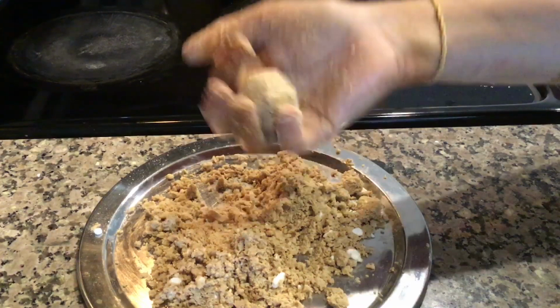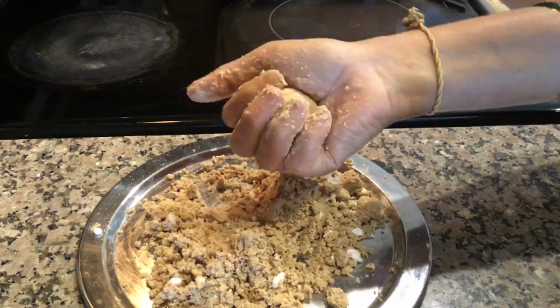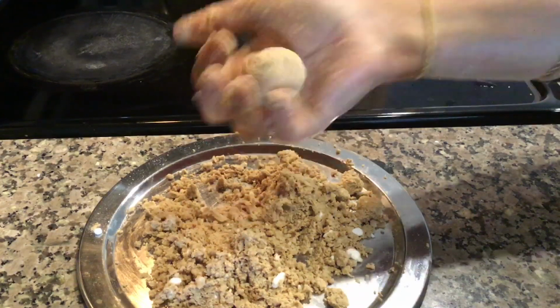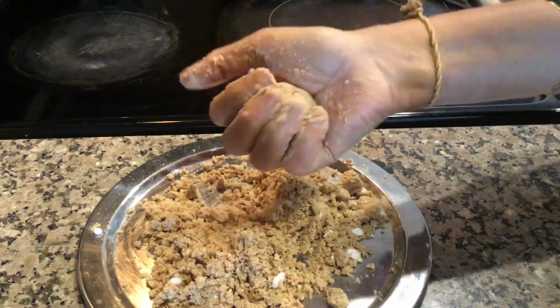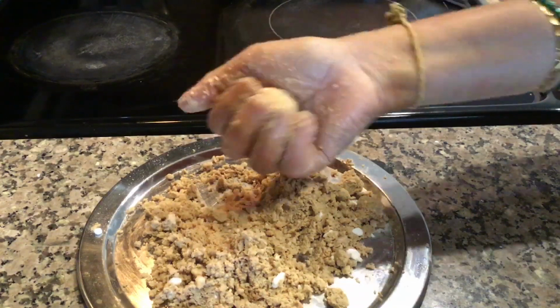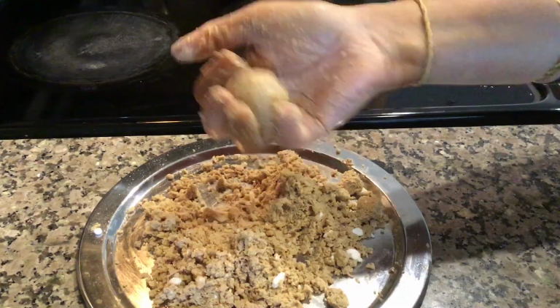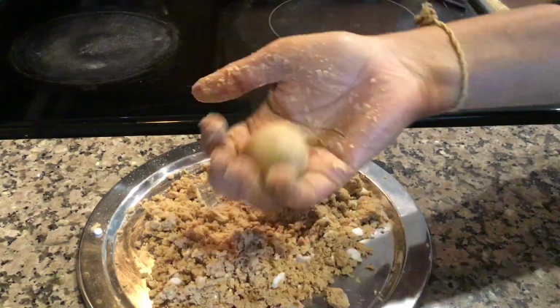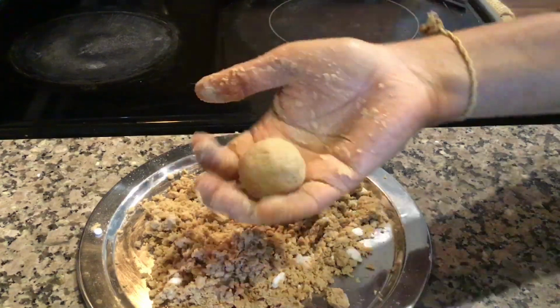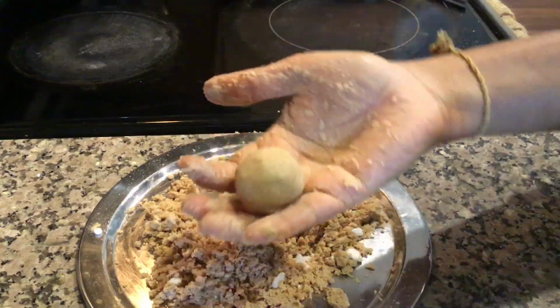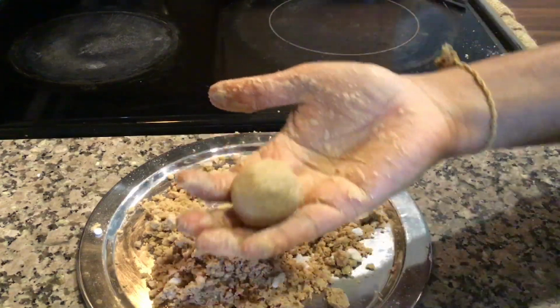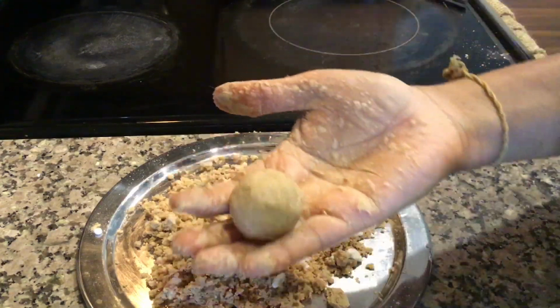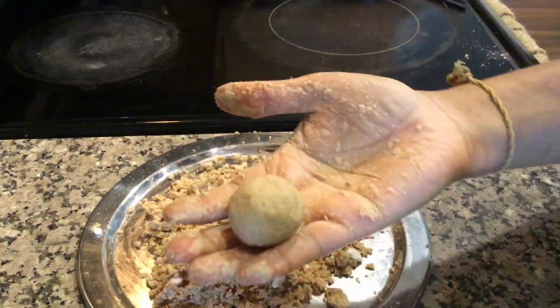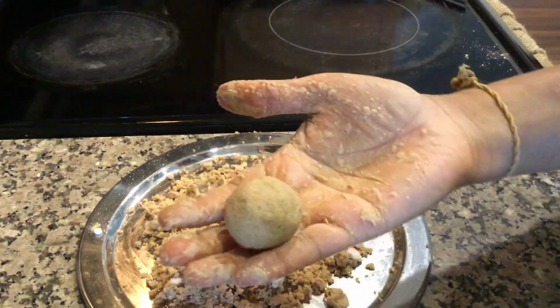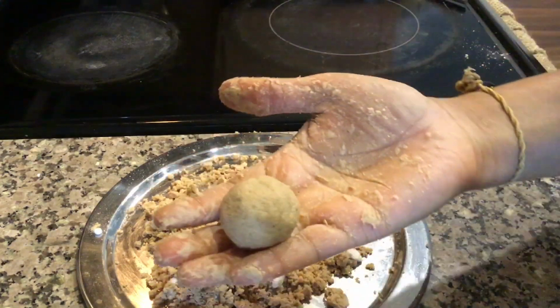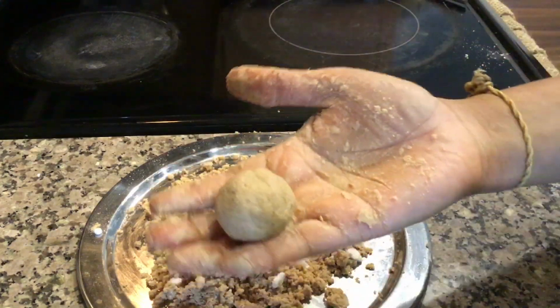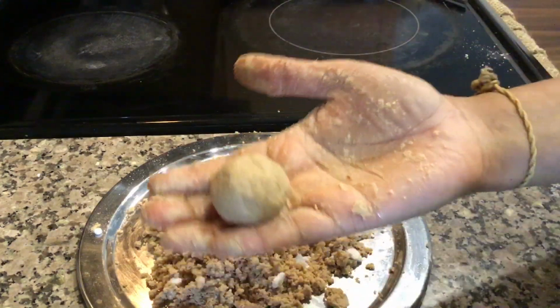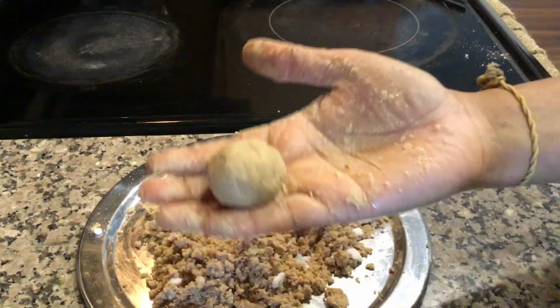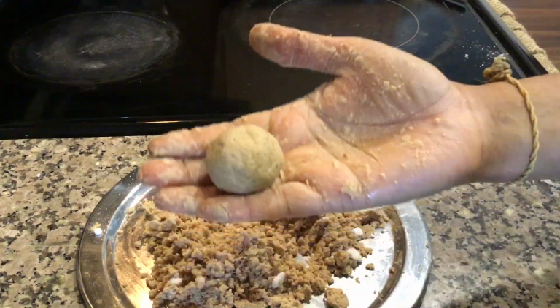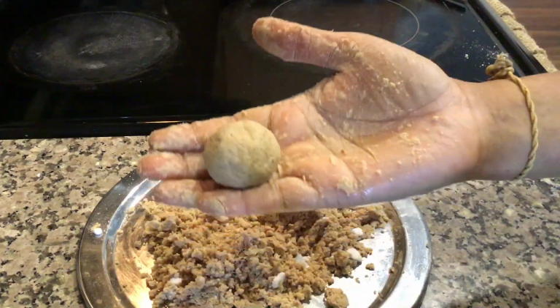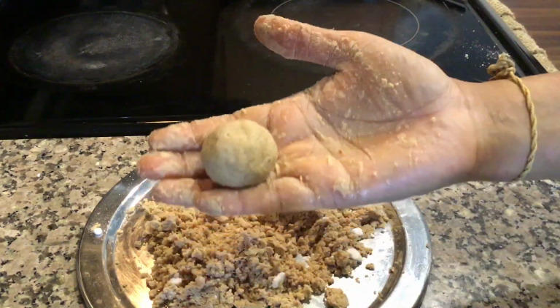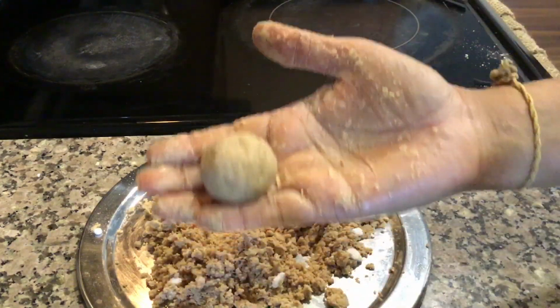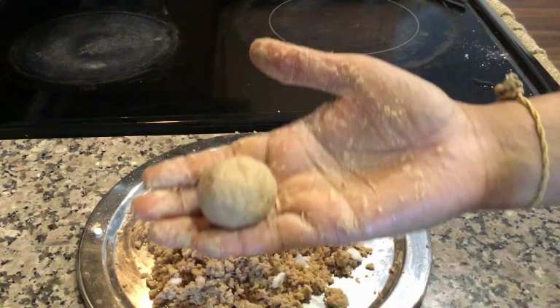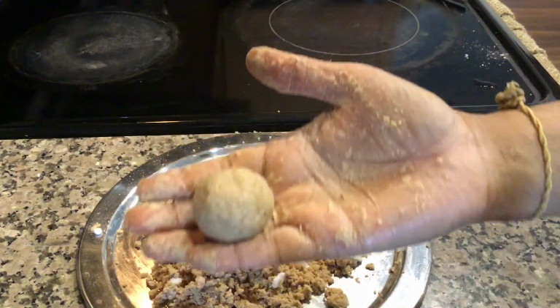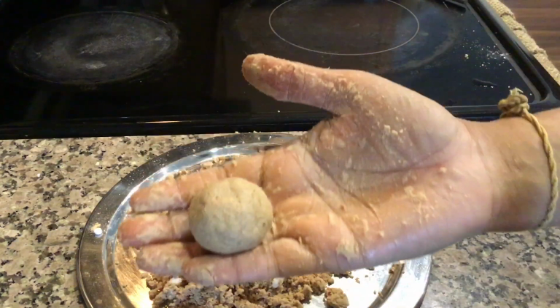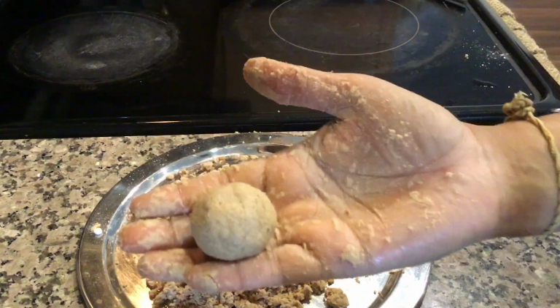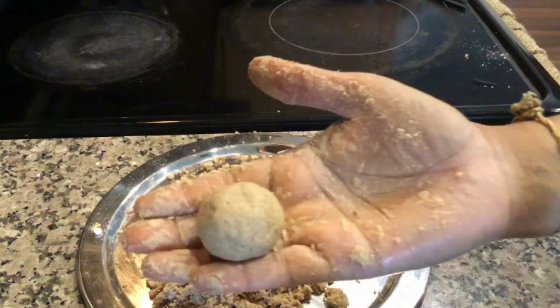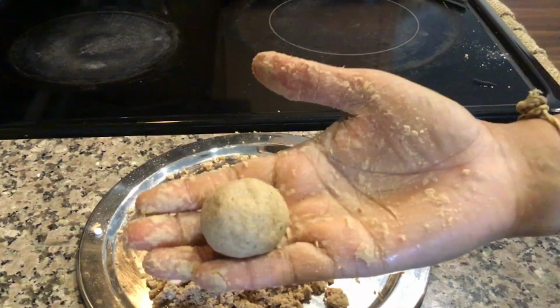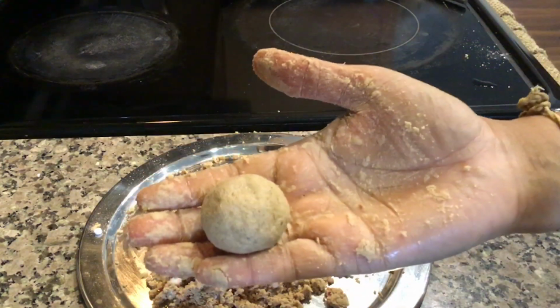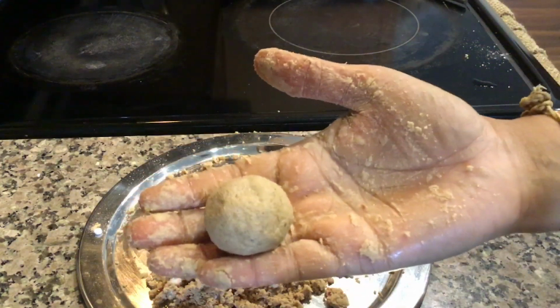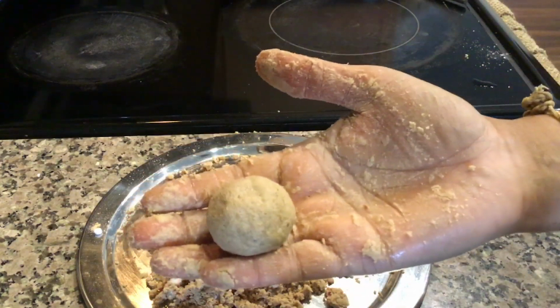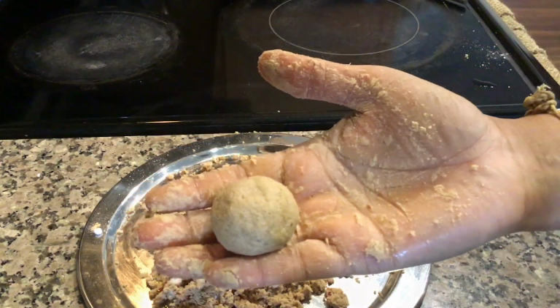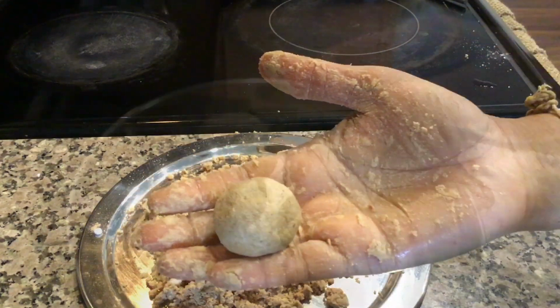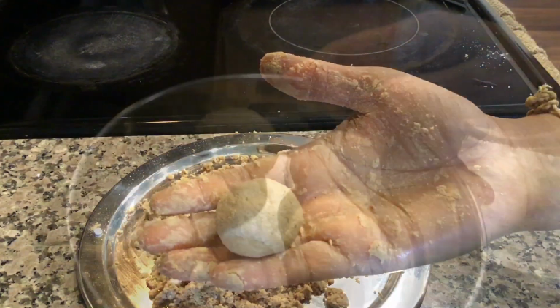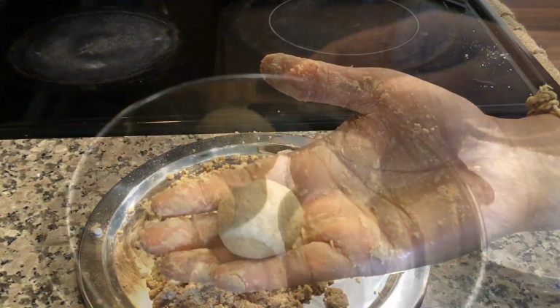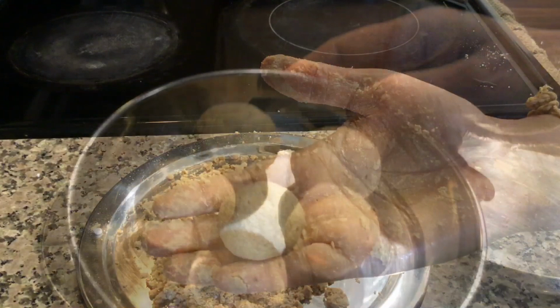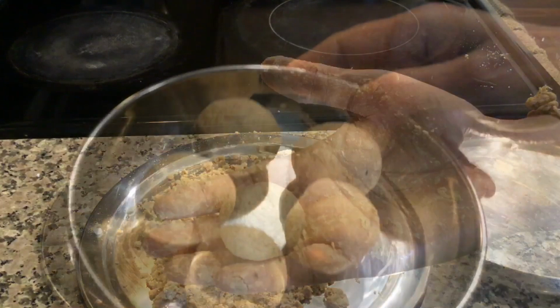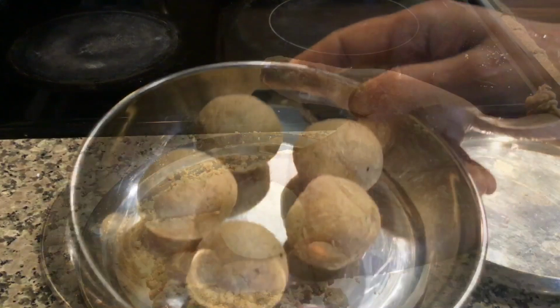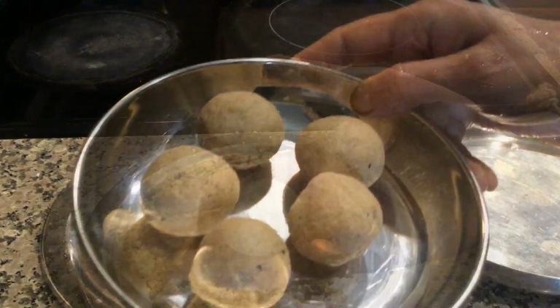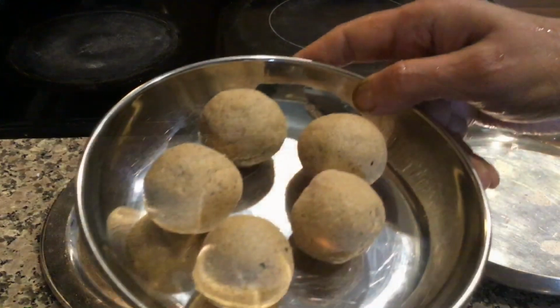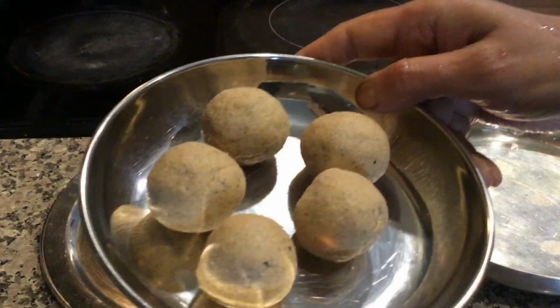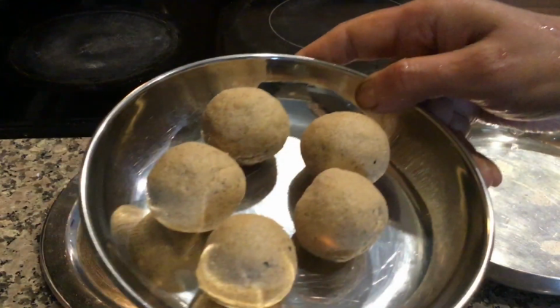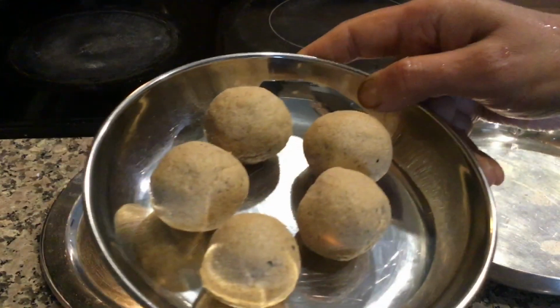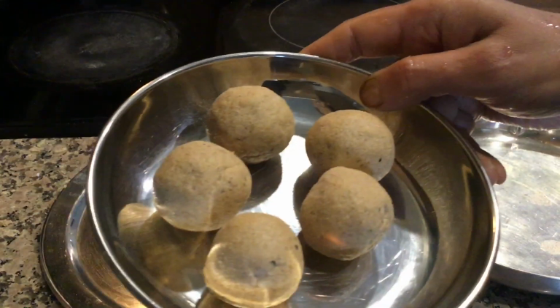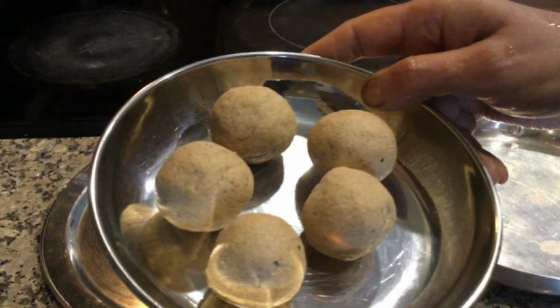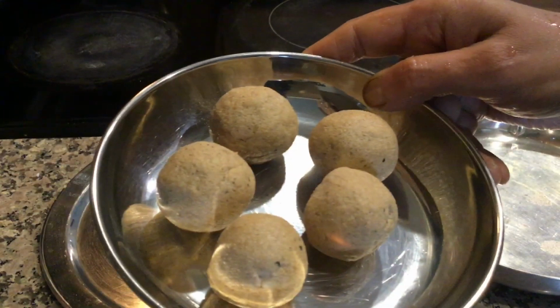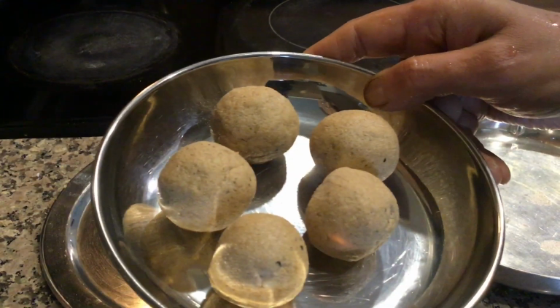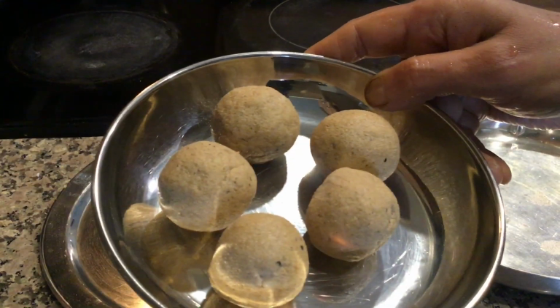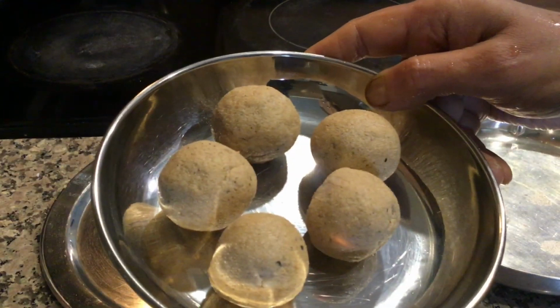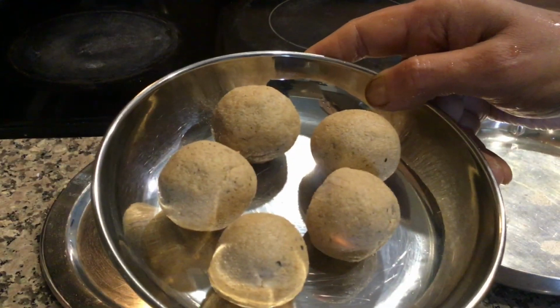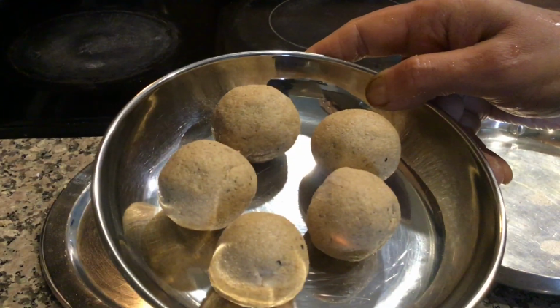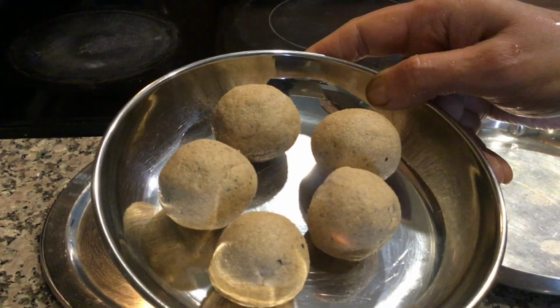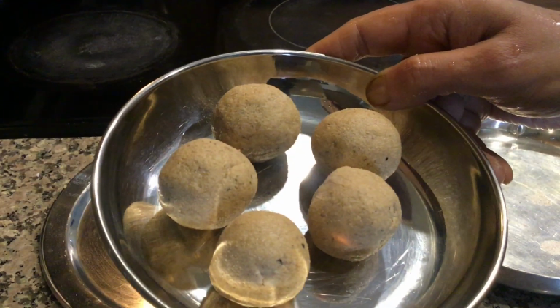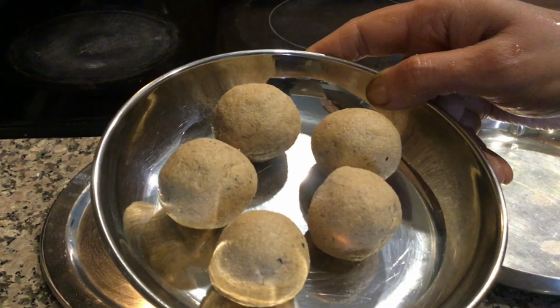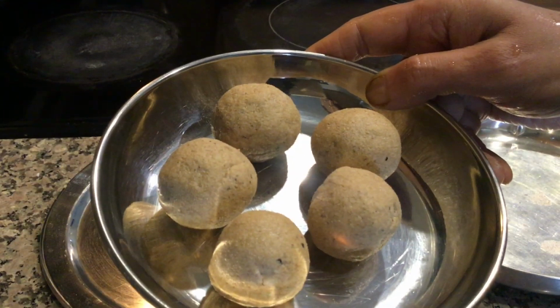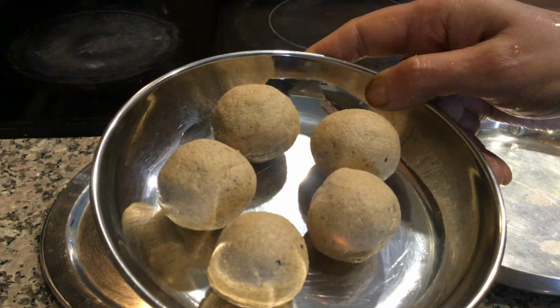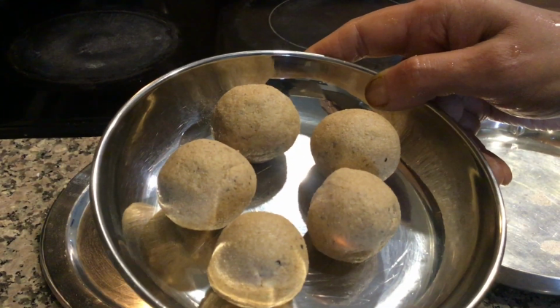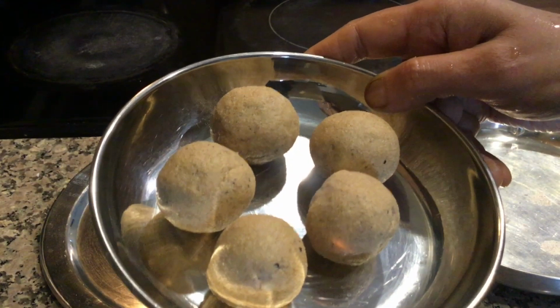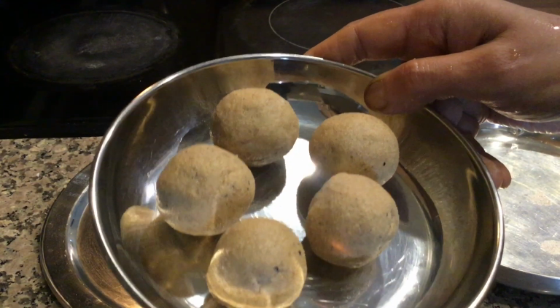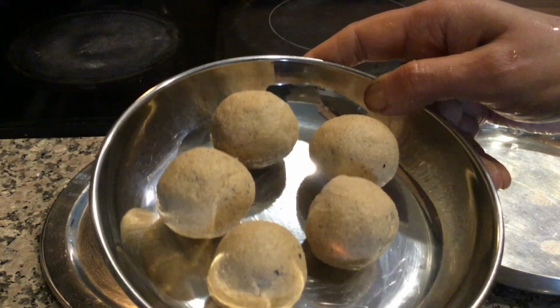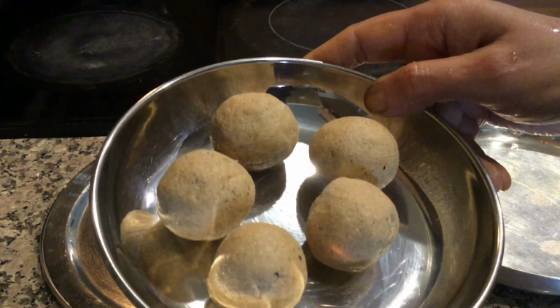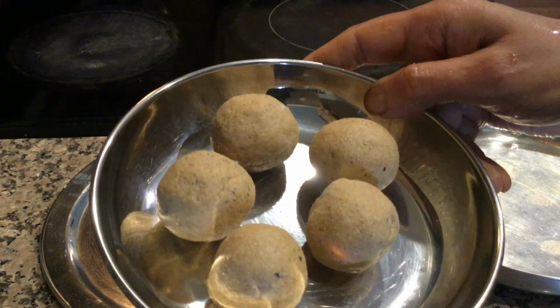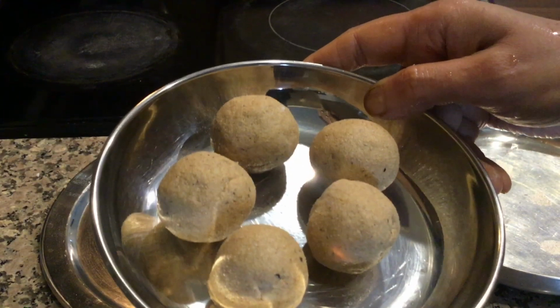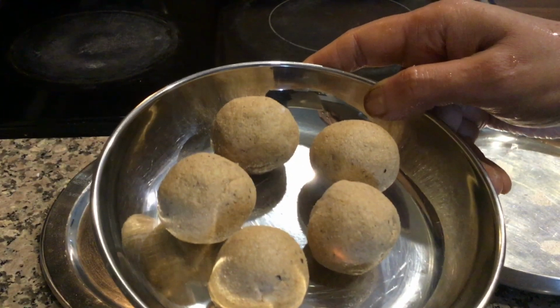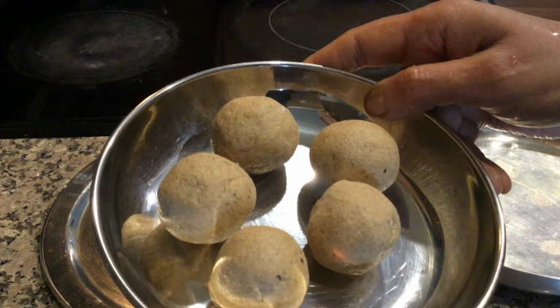And make round balls like this. Navratri Falhari Rajgira Ladu is ready — prepare and enjoy!